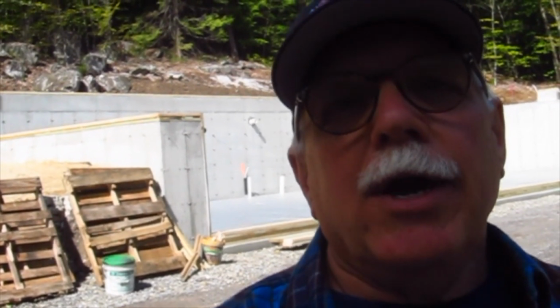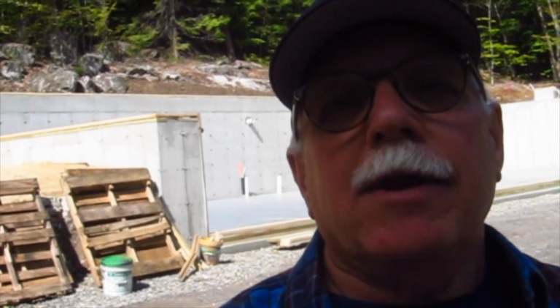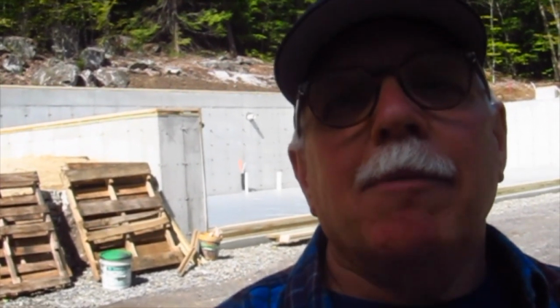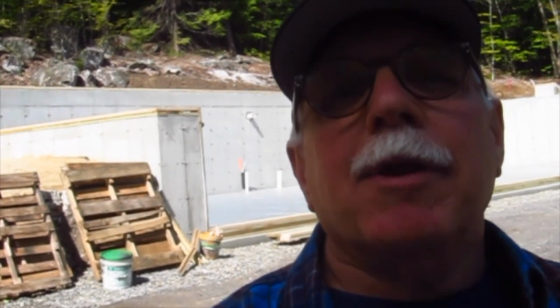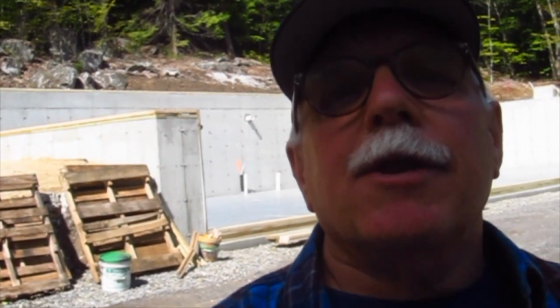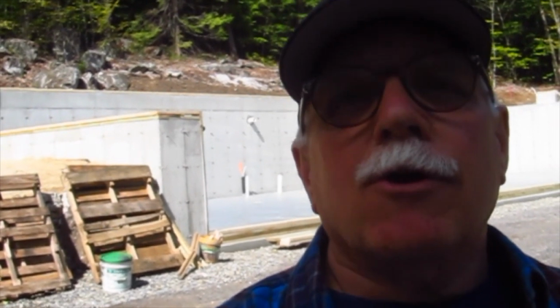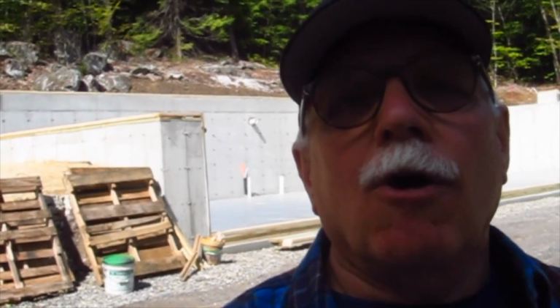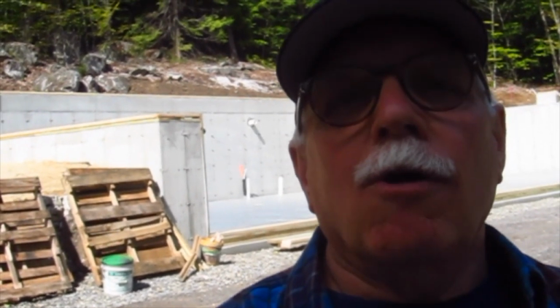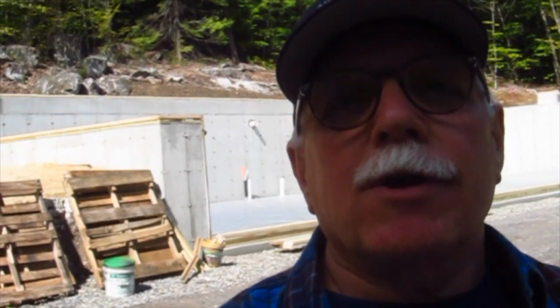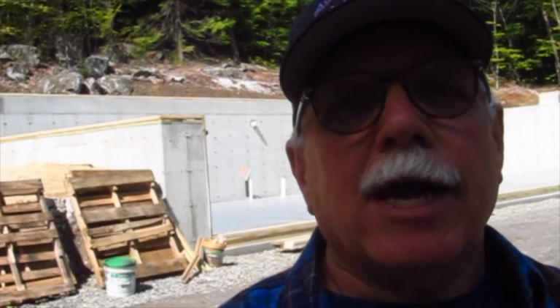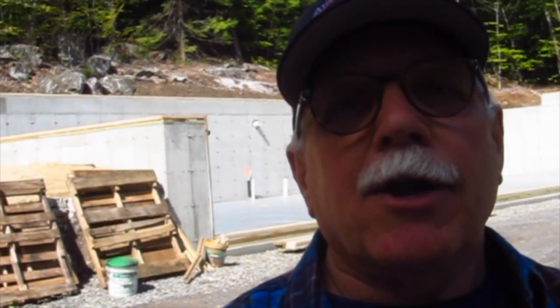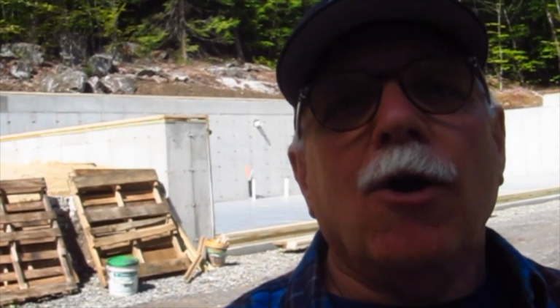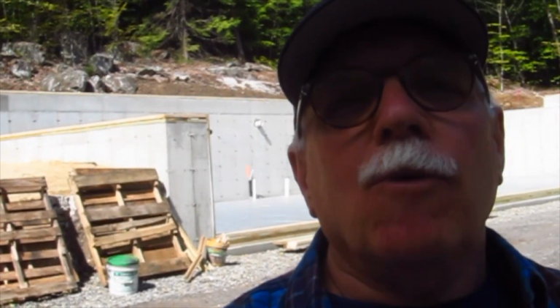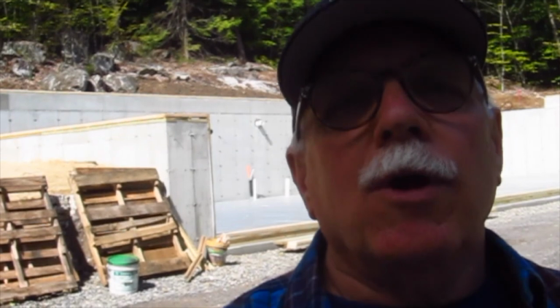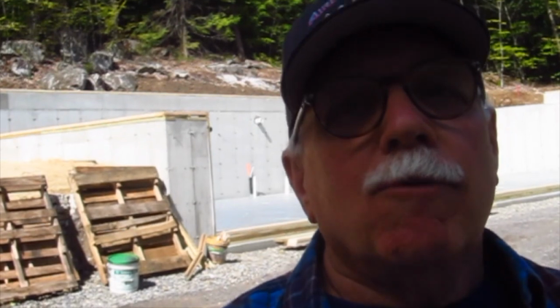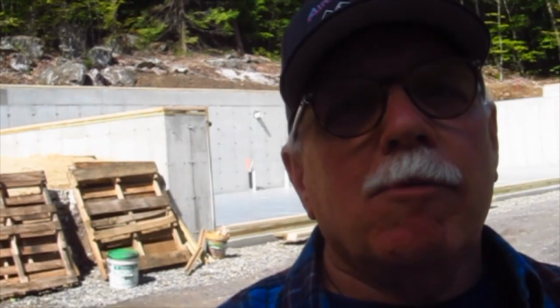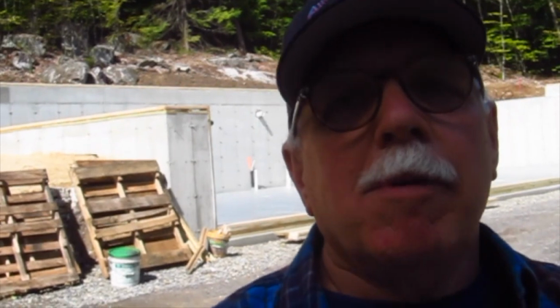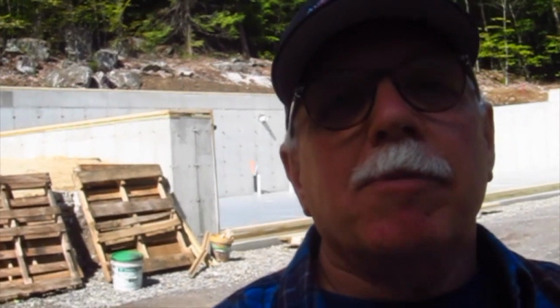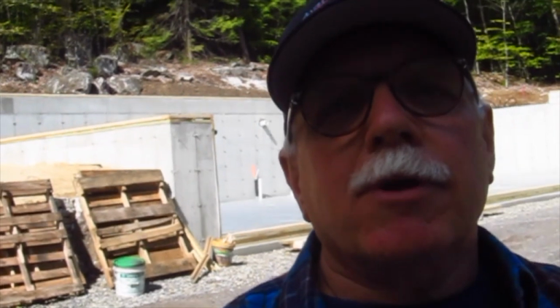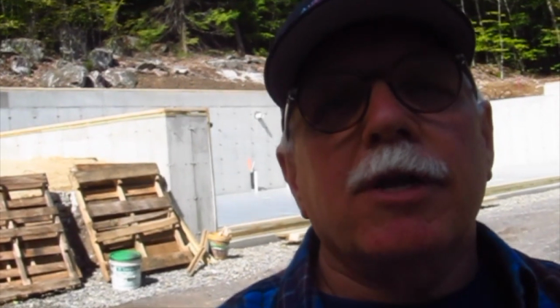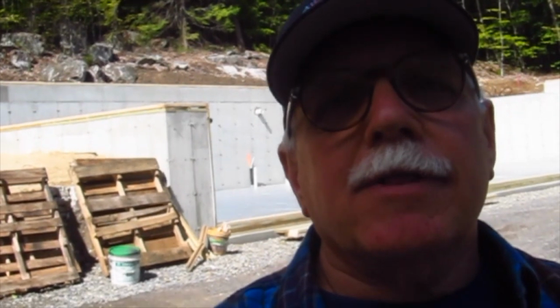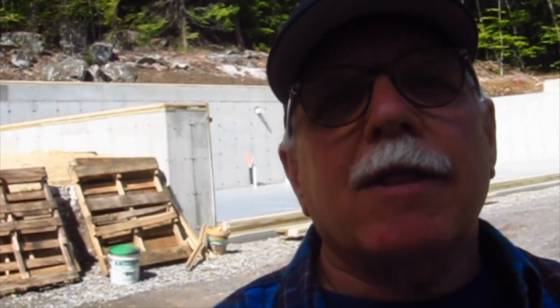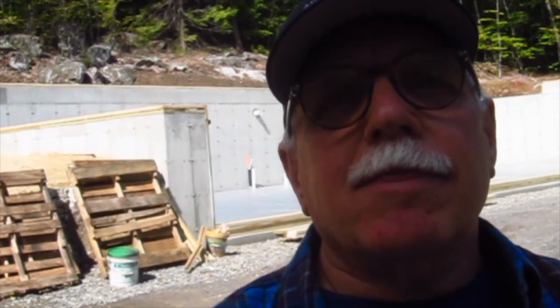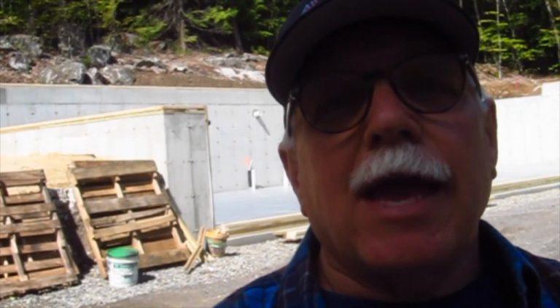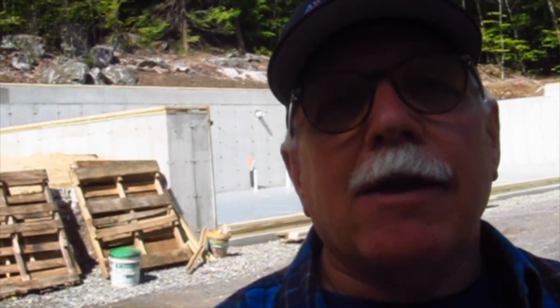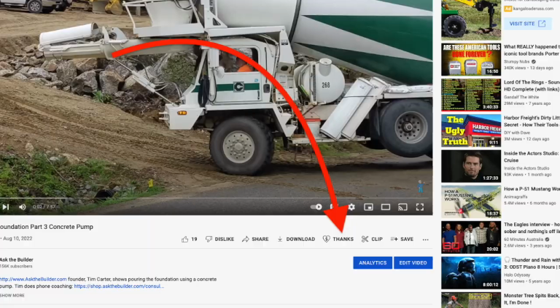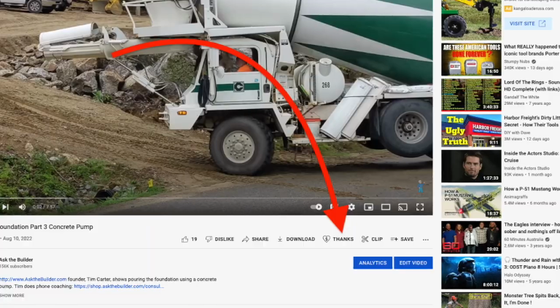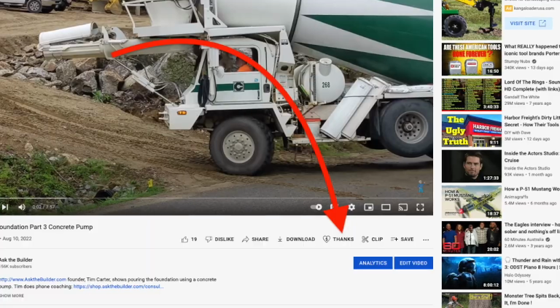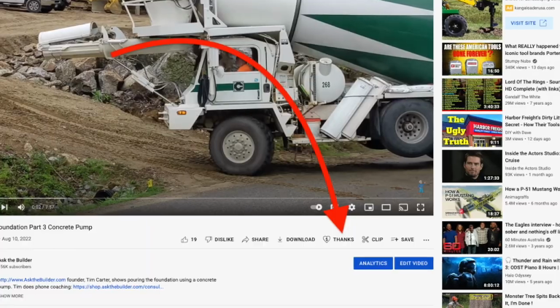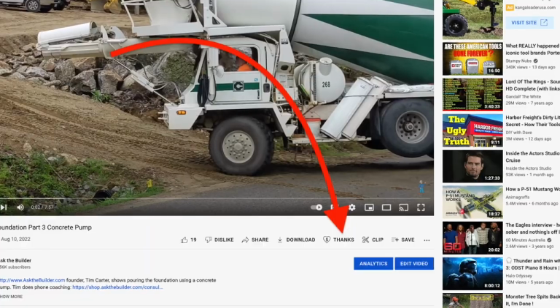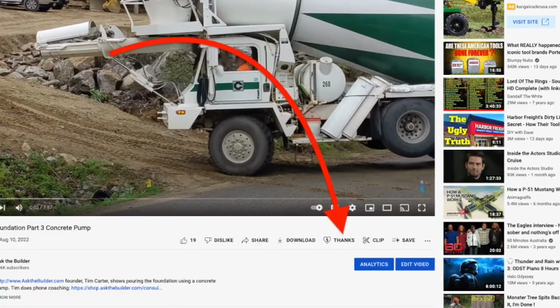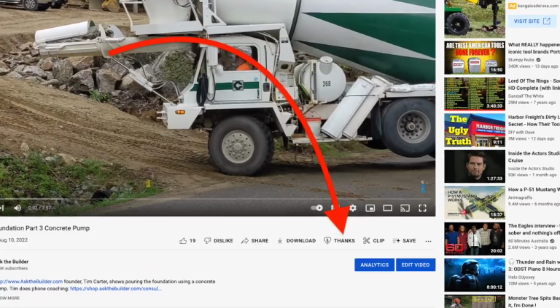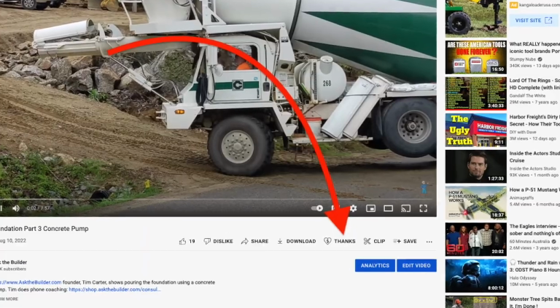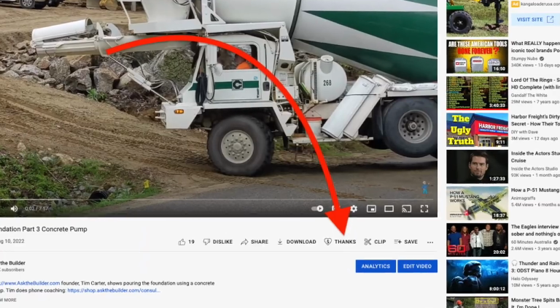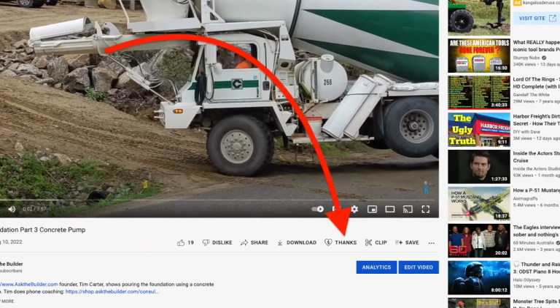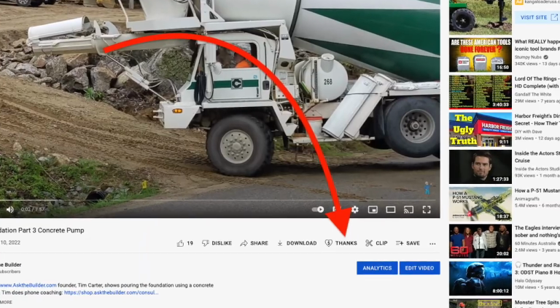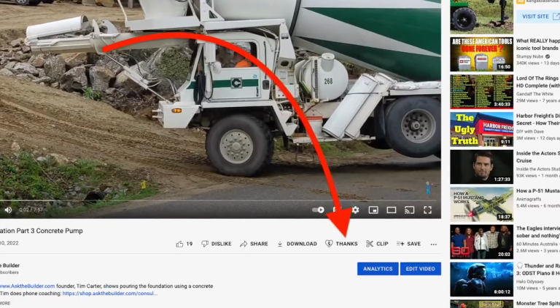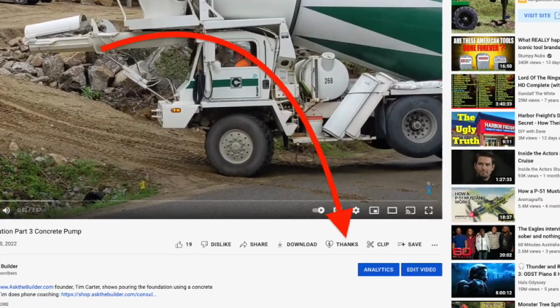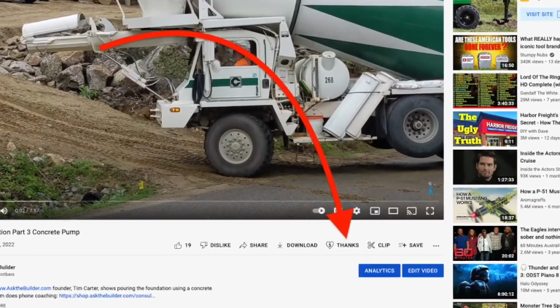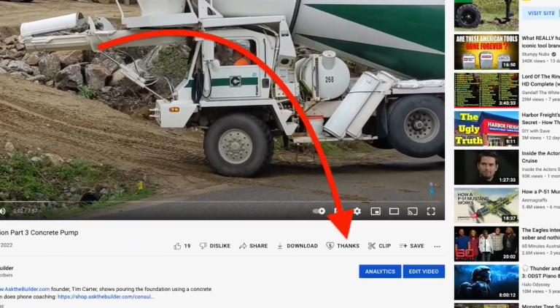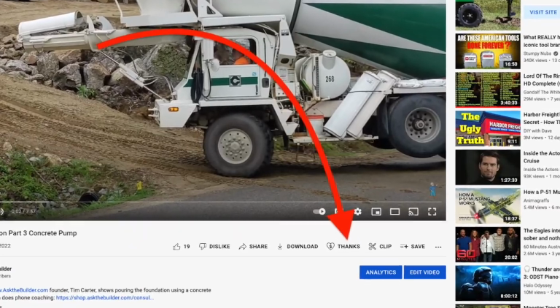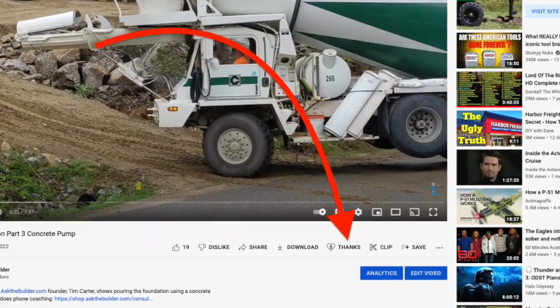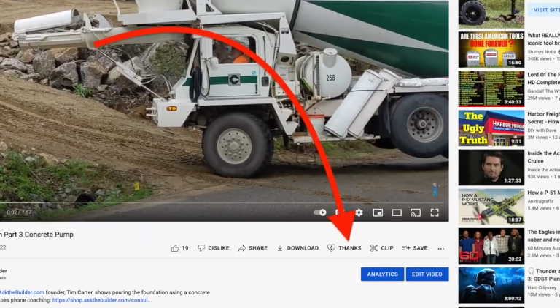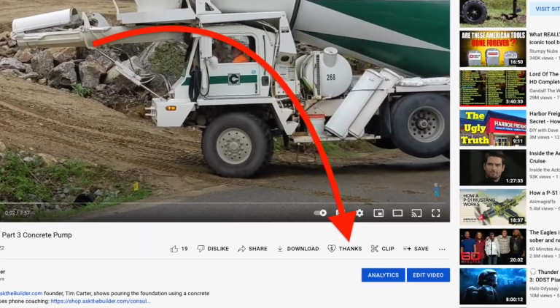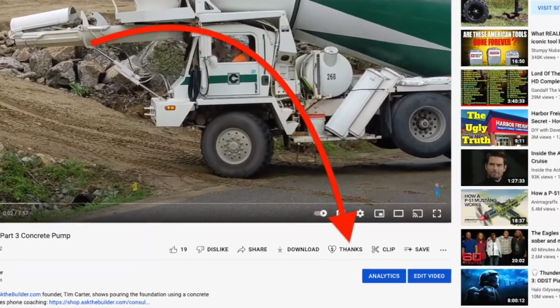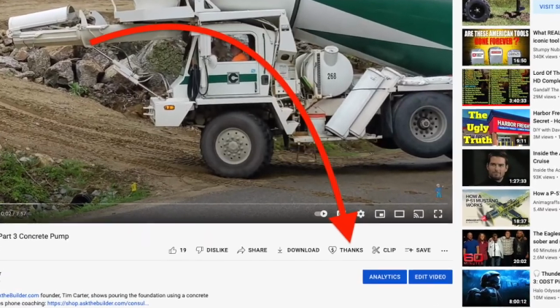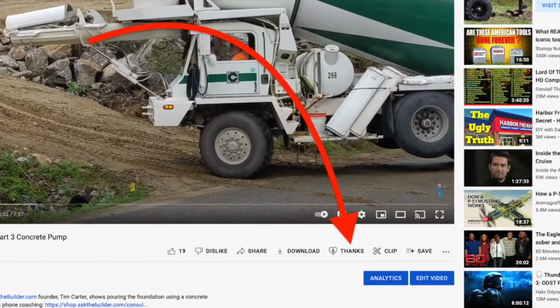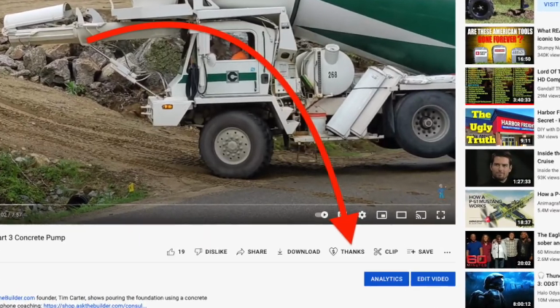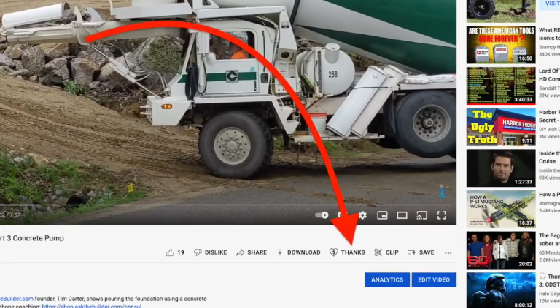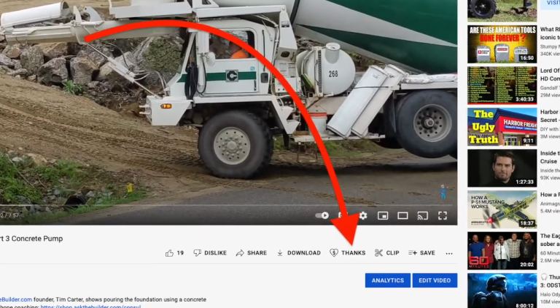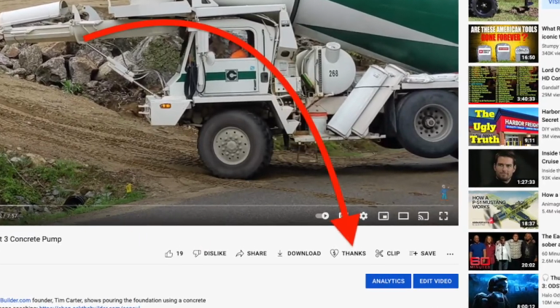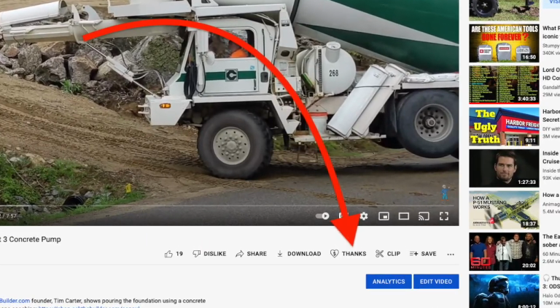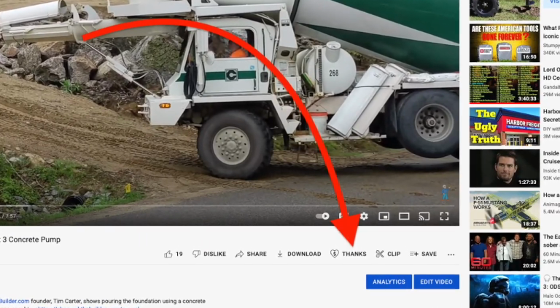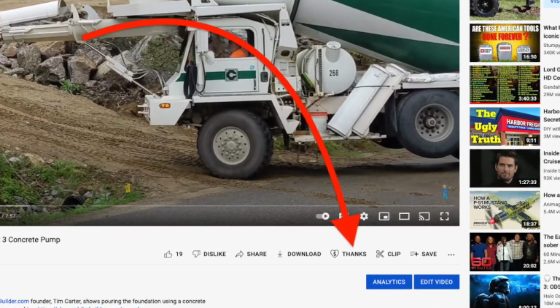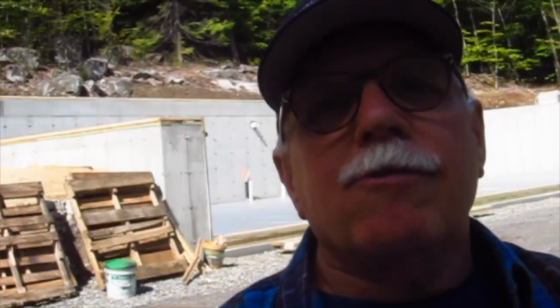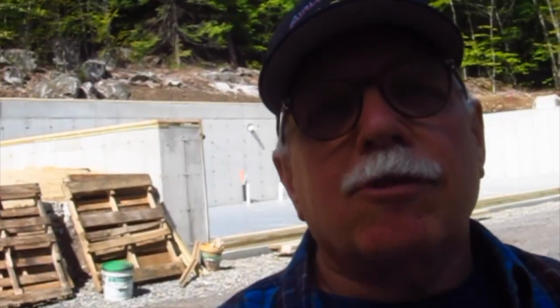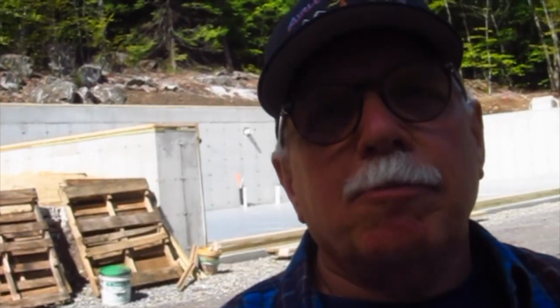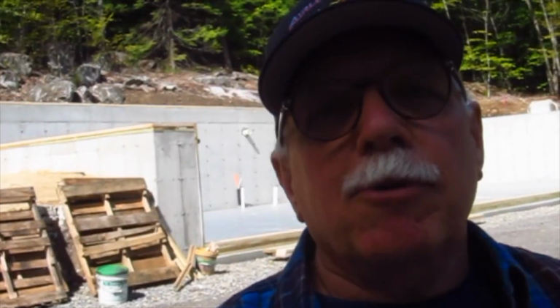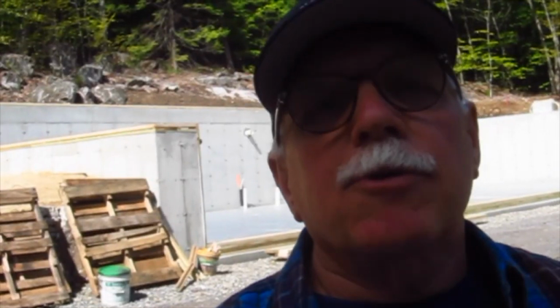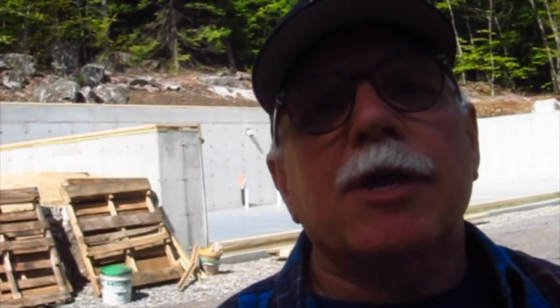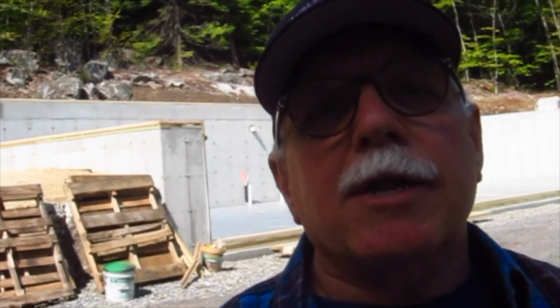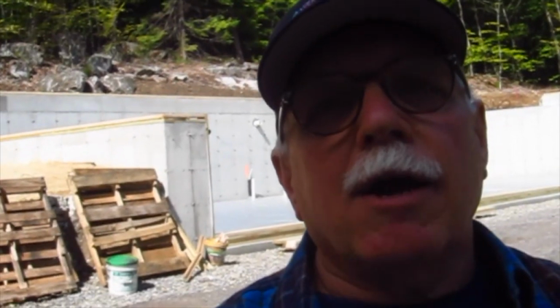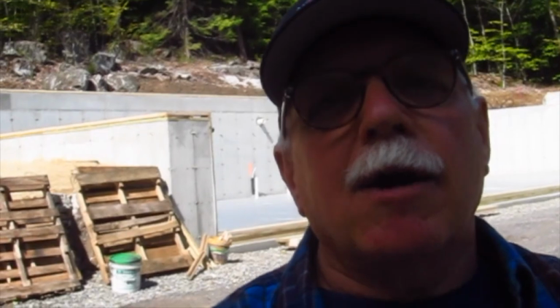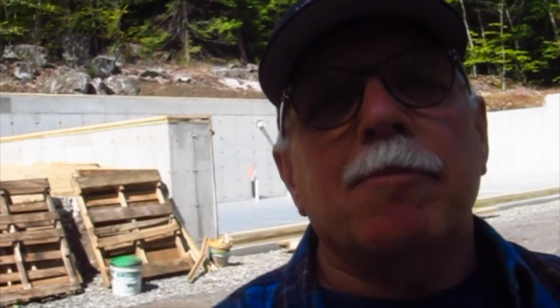I'm getting a call, got to go. Remember, click that thanks button at the bottom of the video. I'm Tim Carter, AskTheBuilder.com.